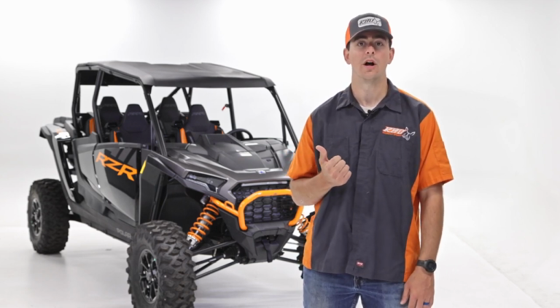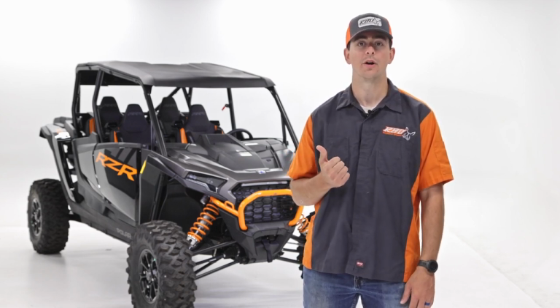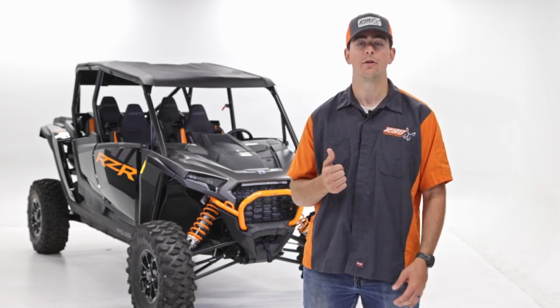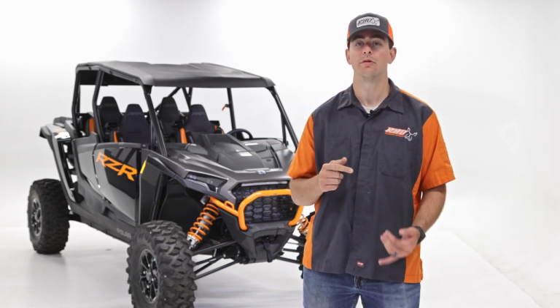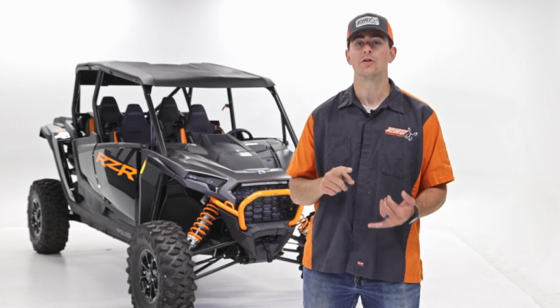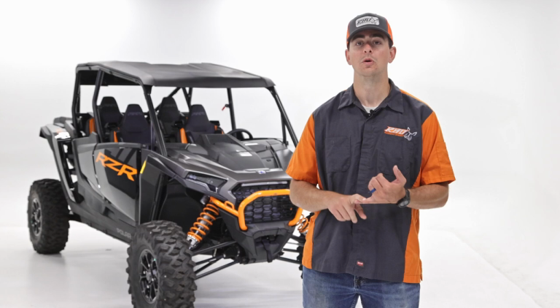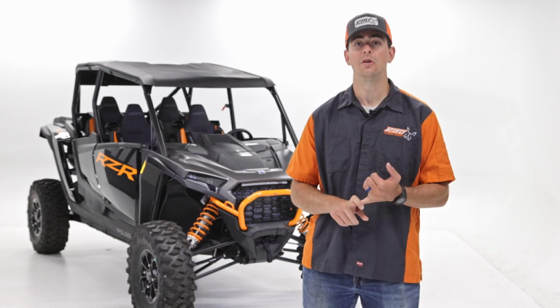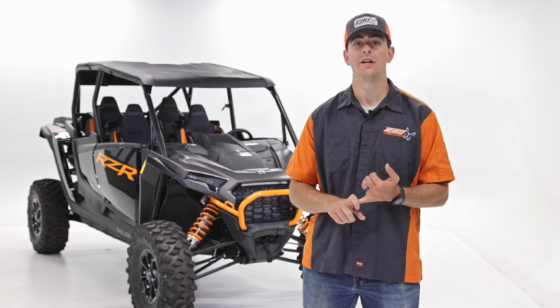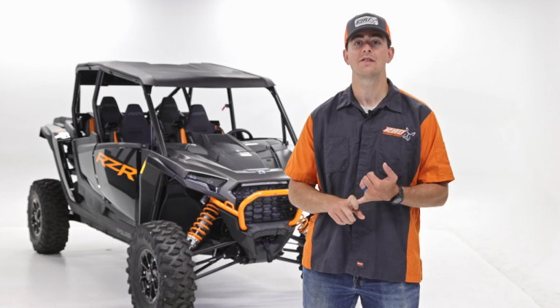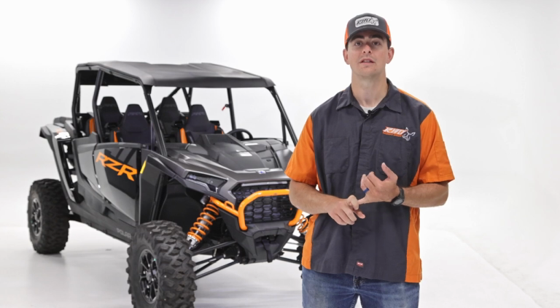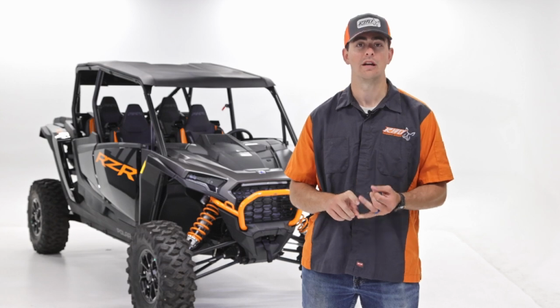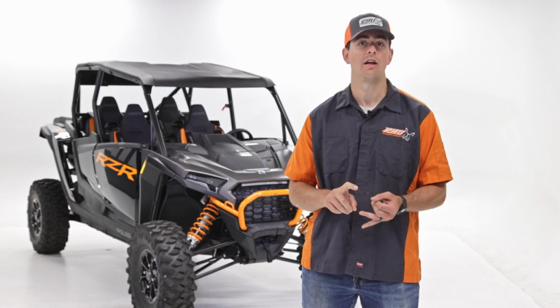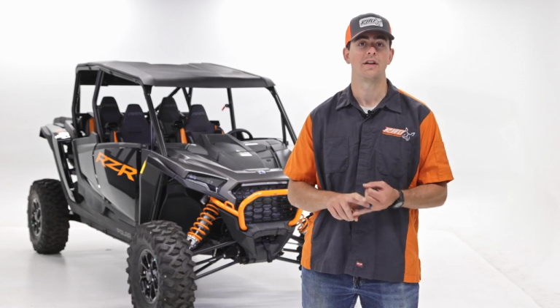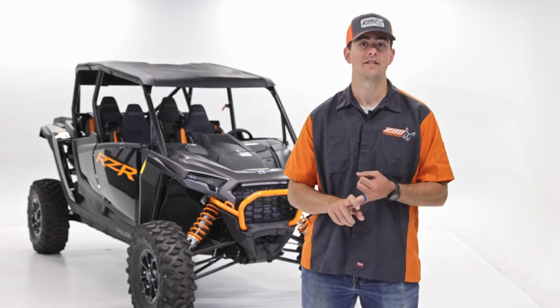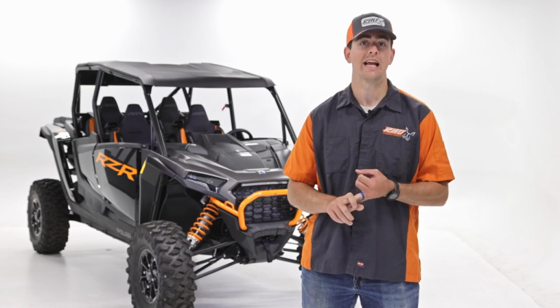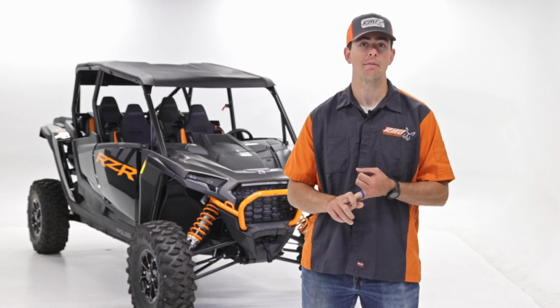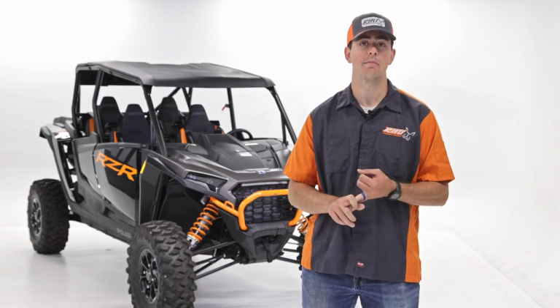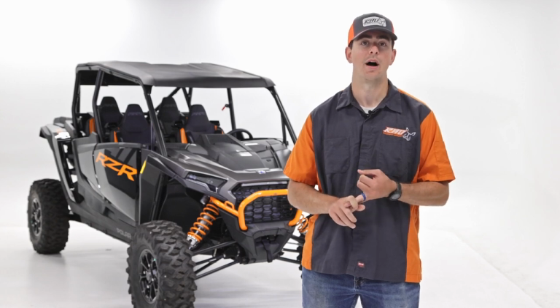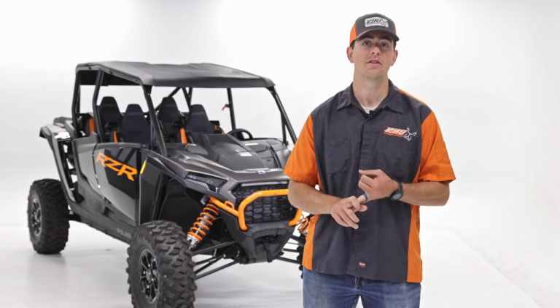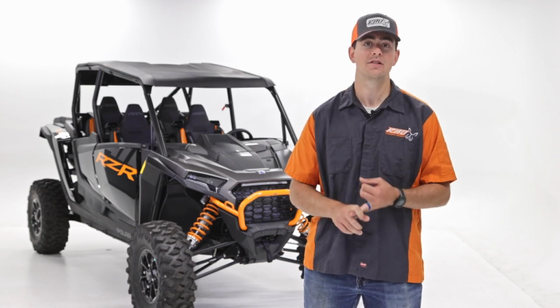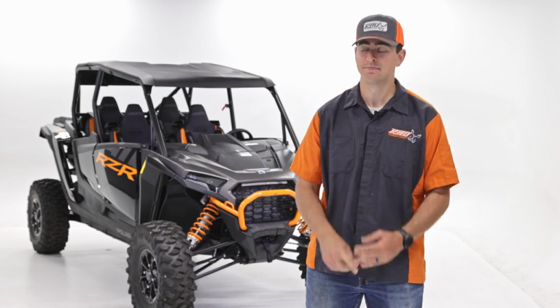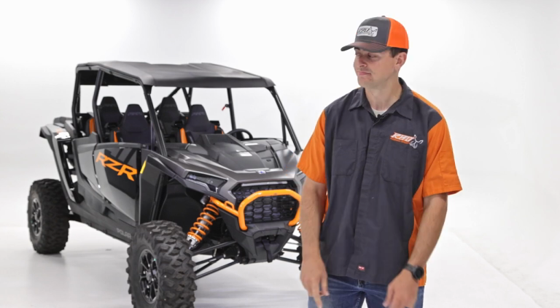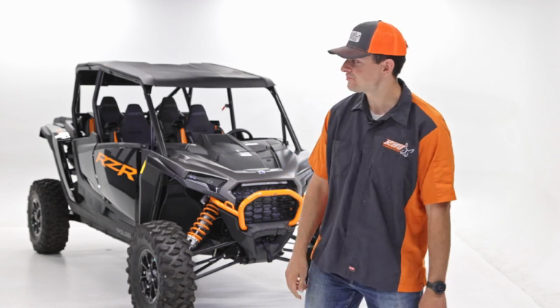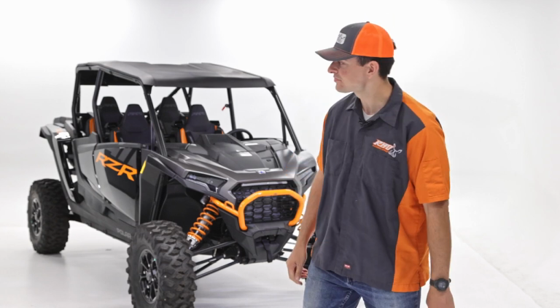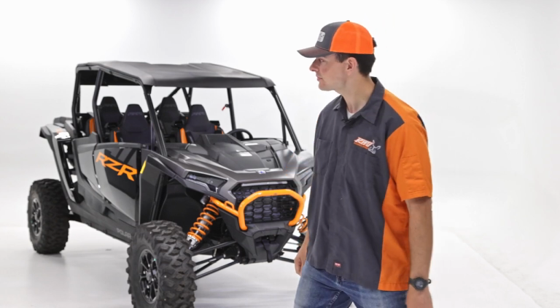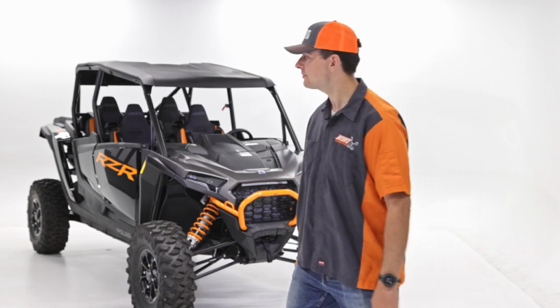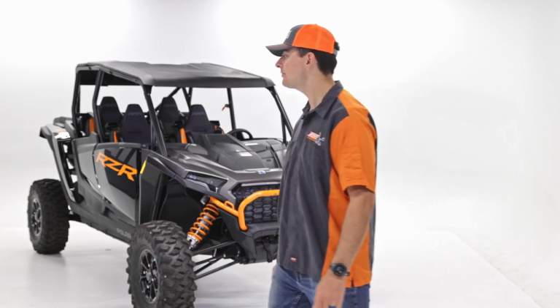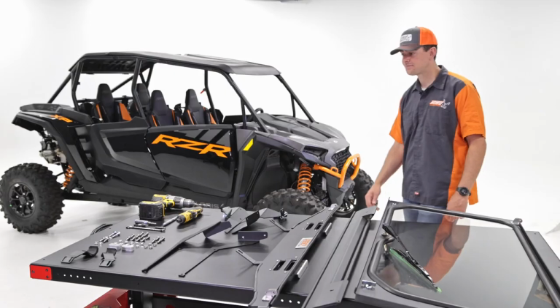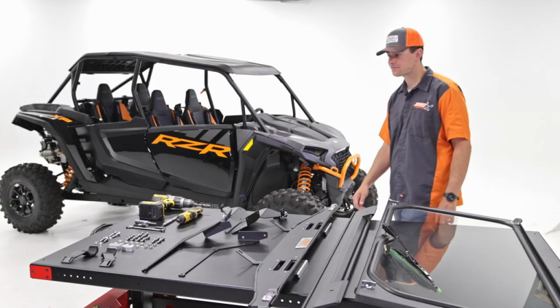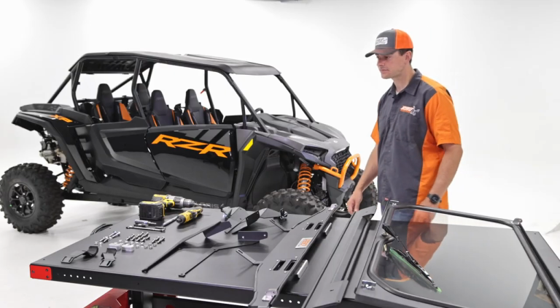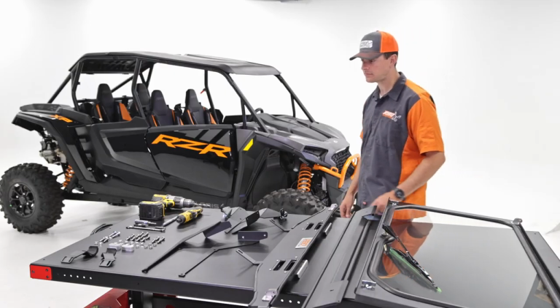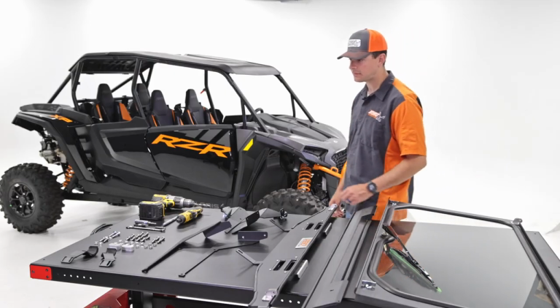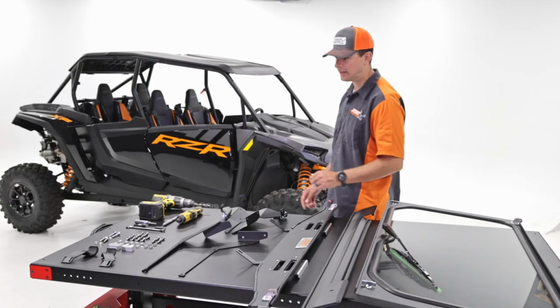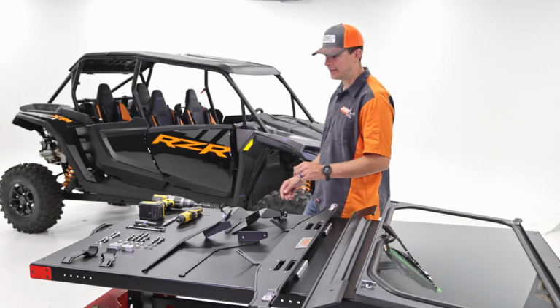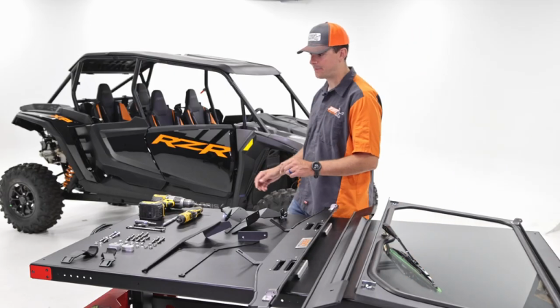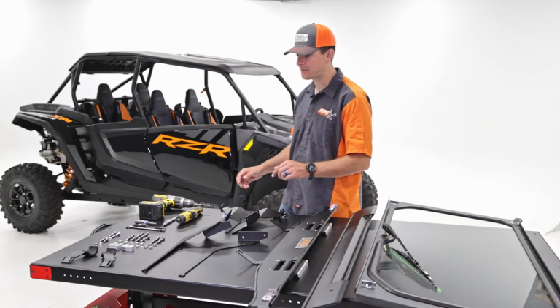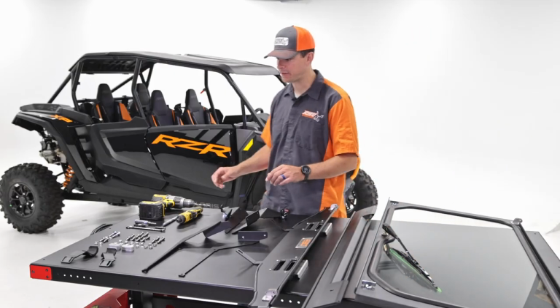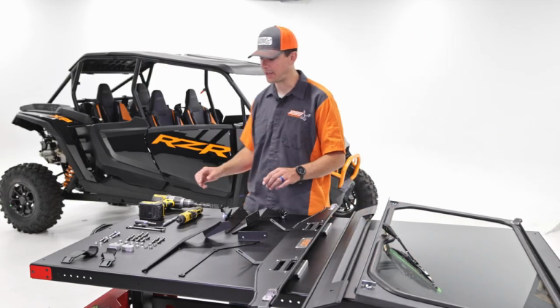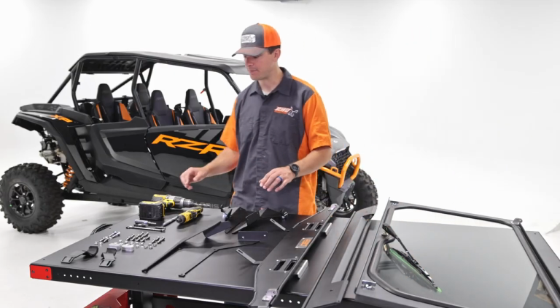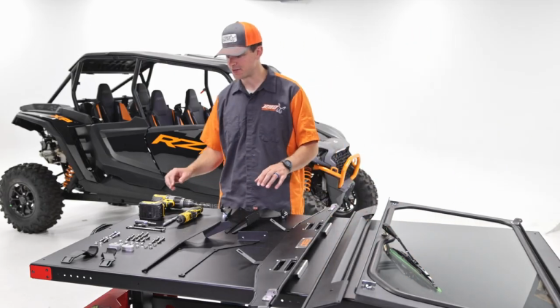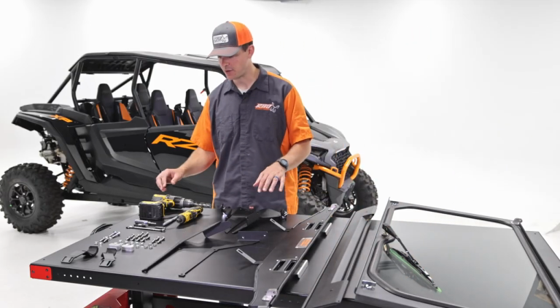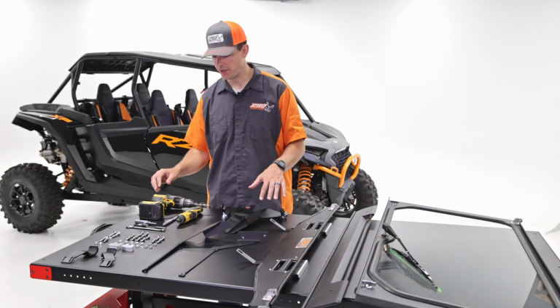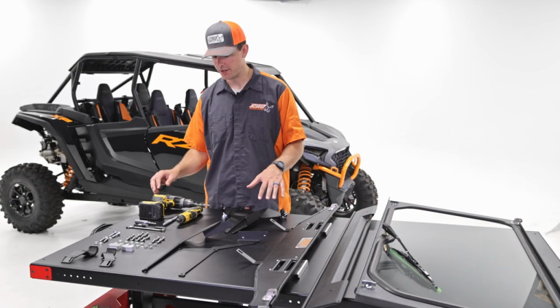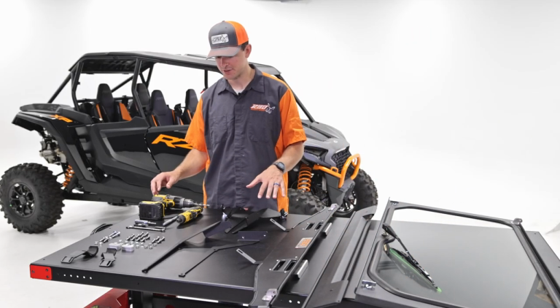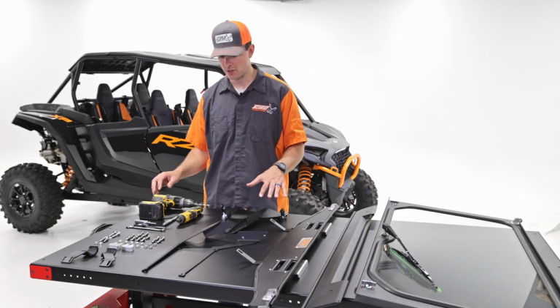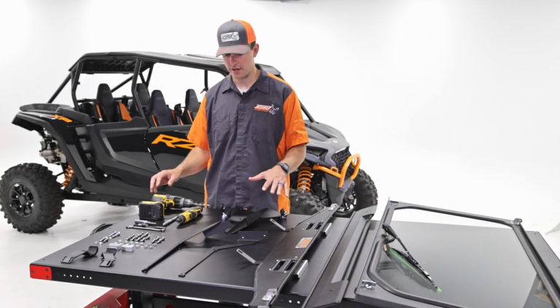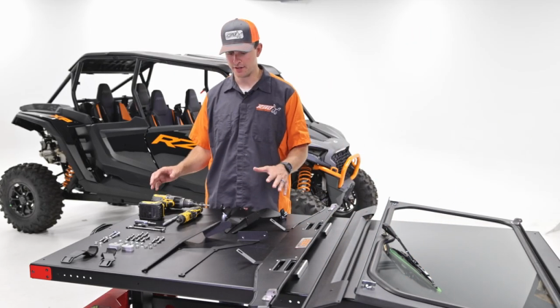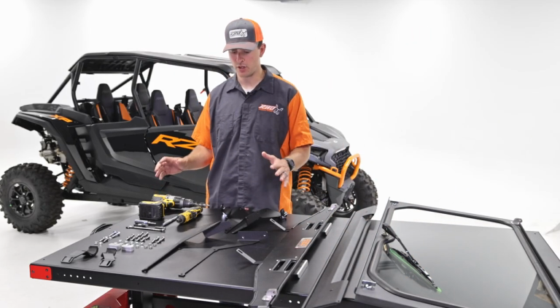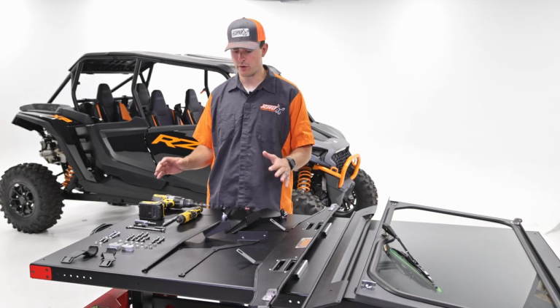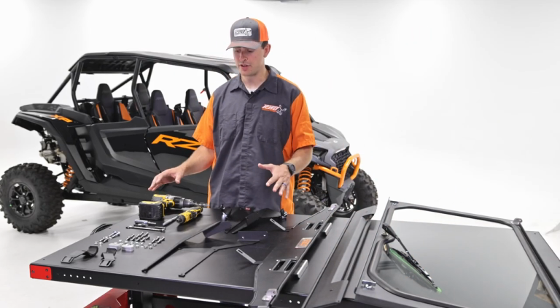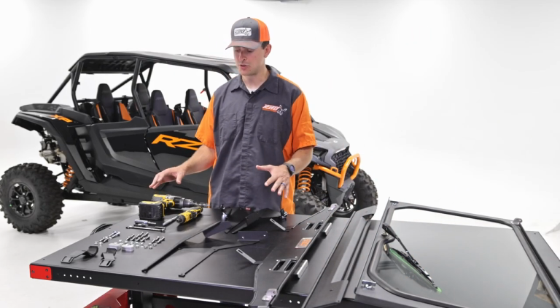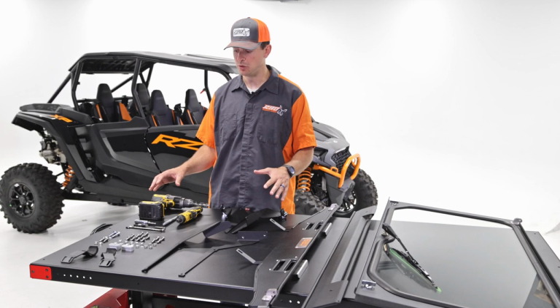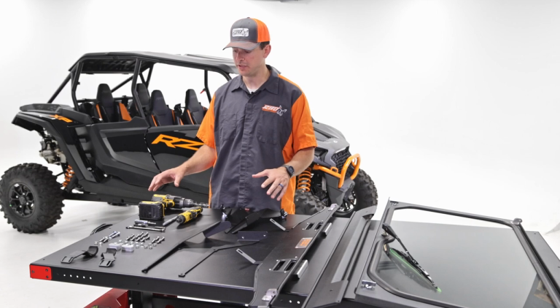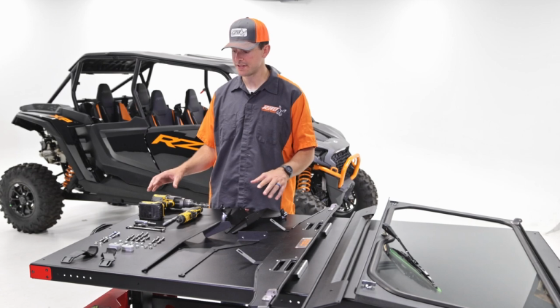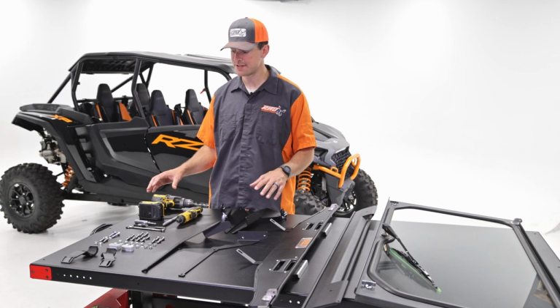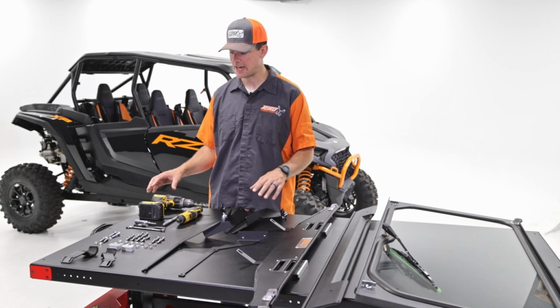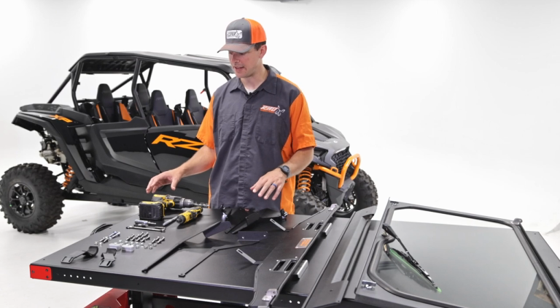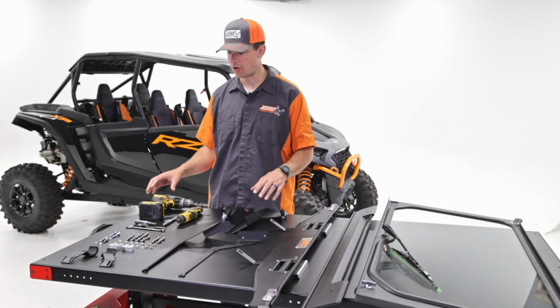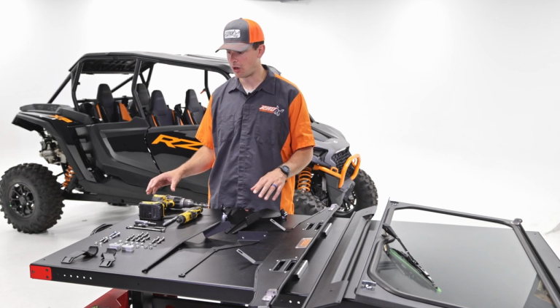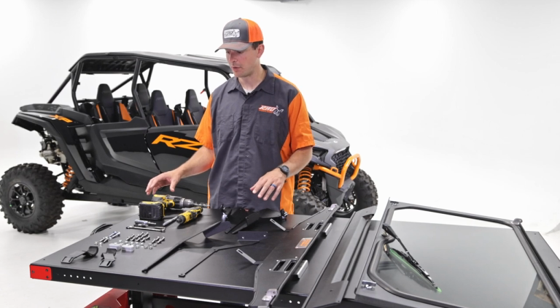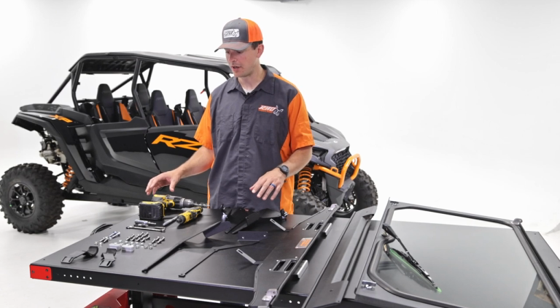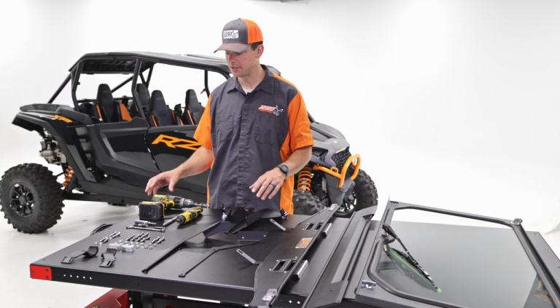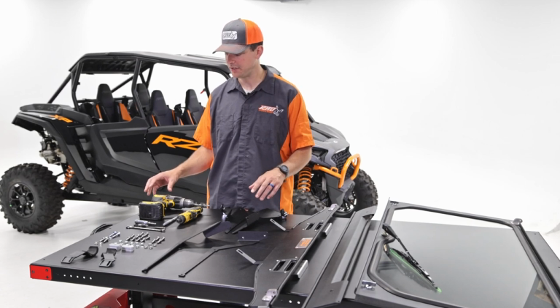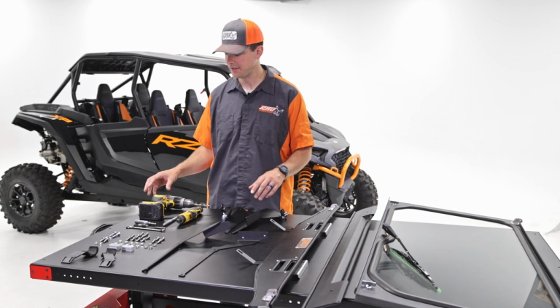We're going to go through the tool list and all the things that came in the box. Let's go ahead and go over the tool list and the hardware included.